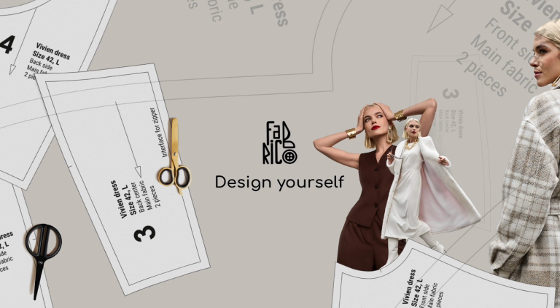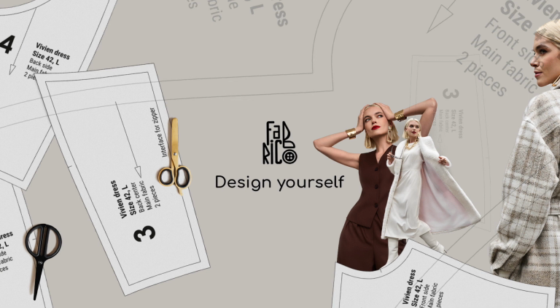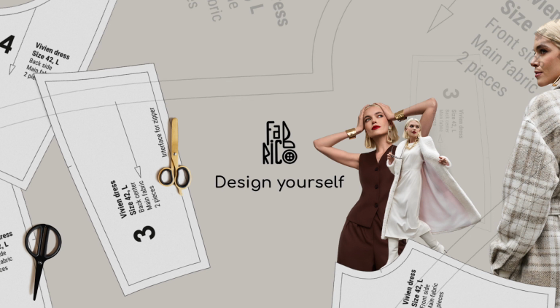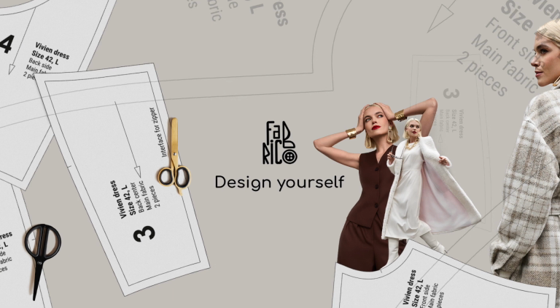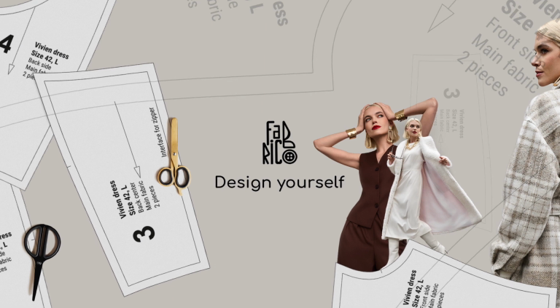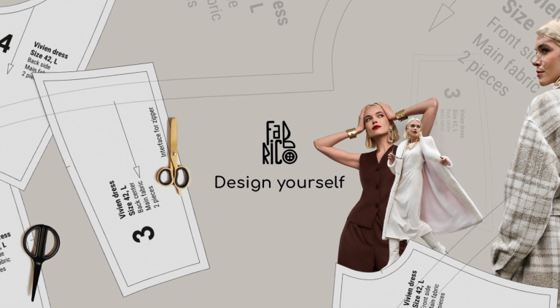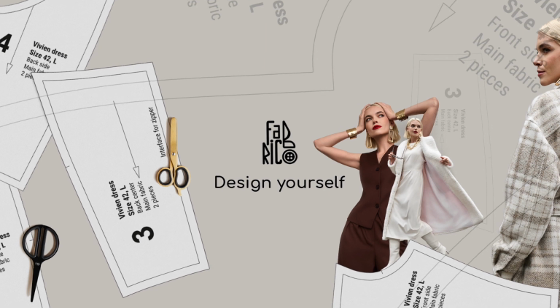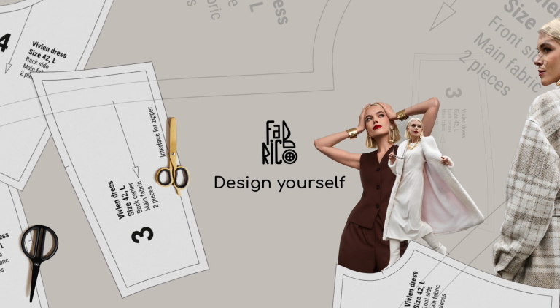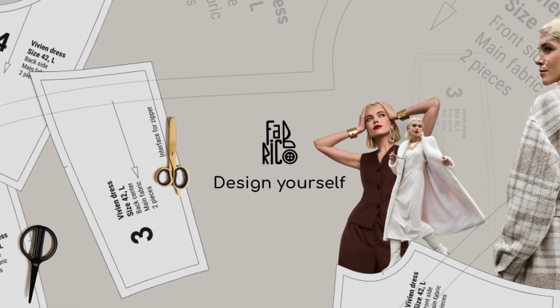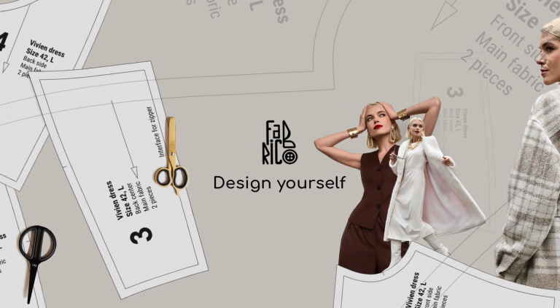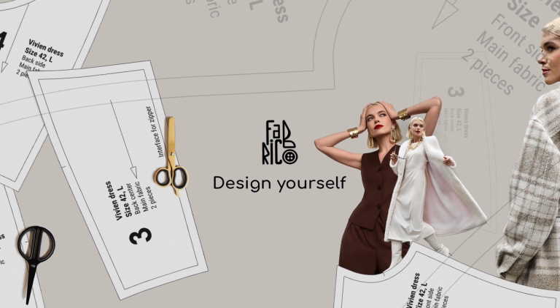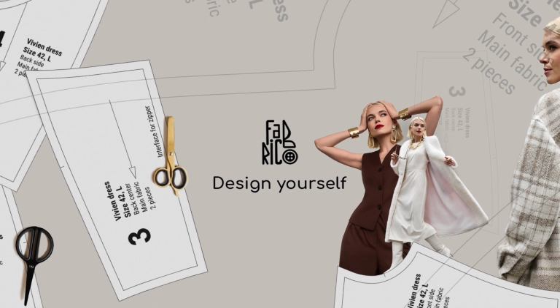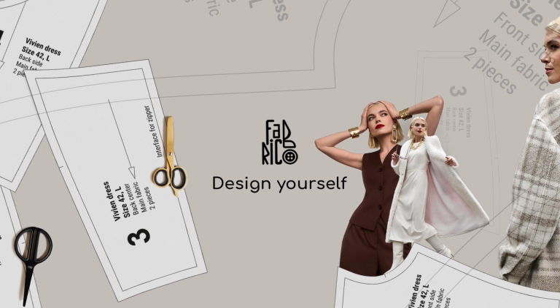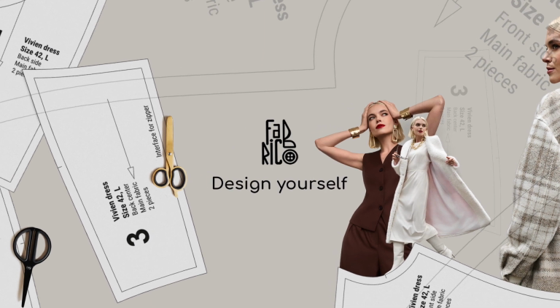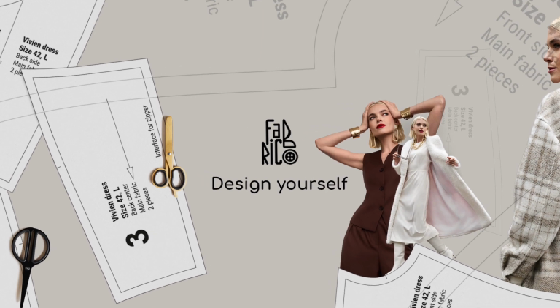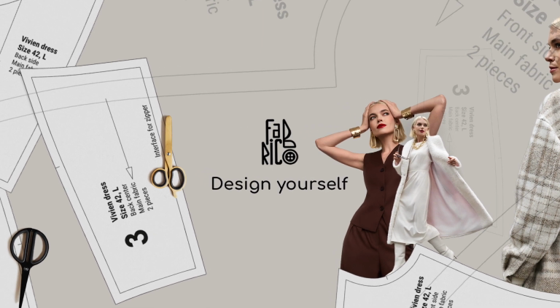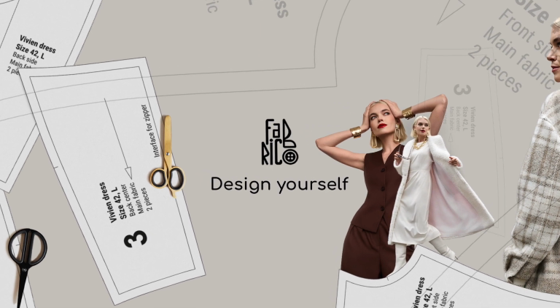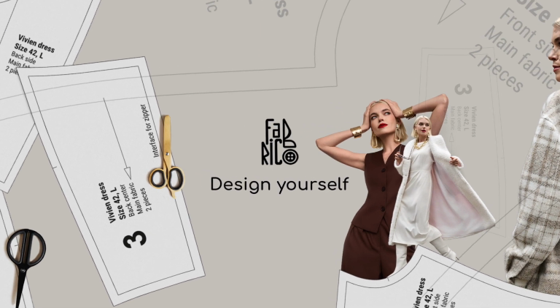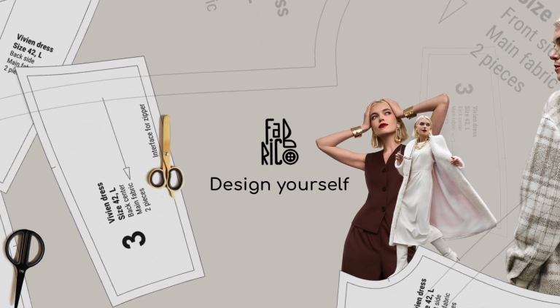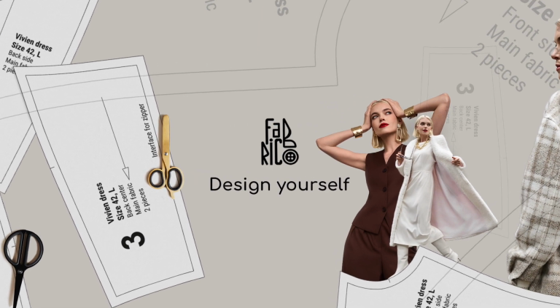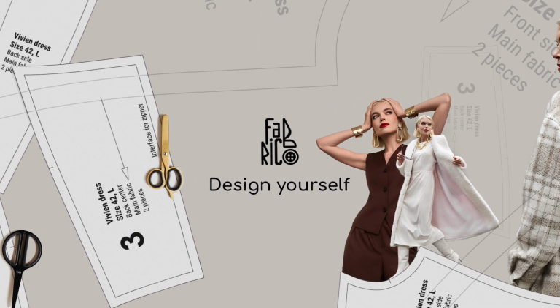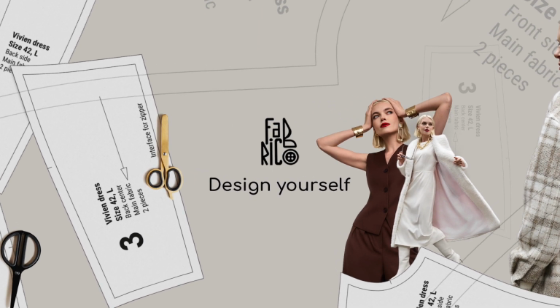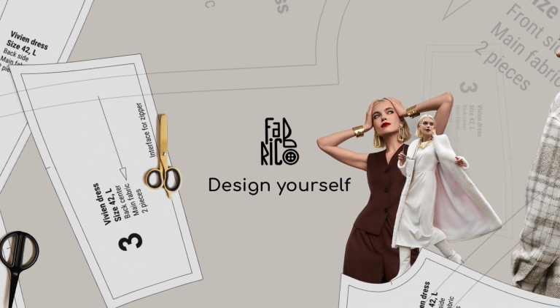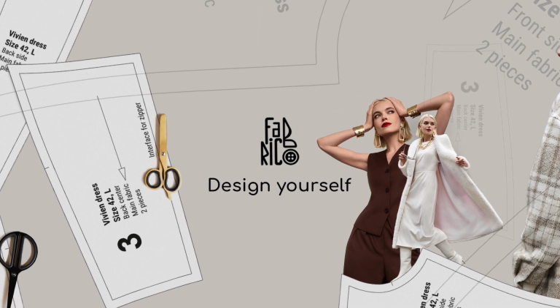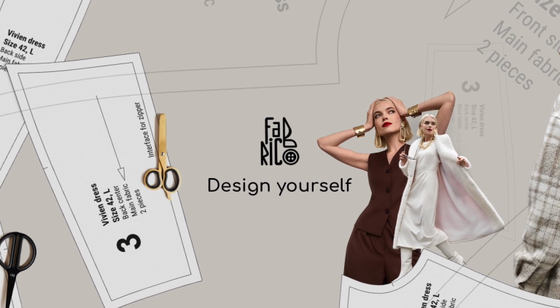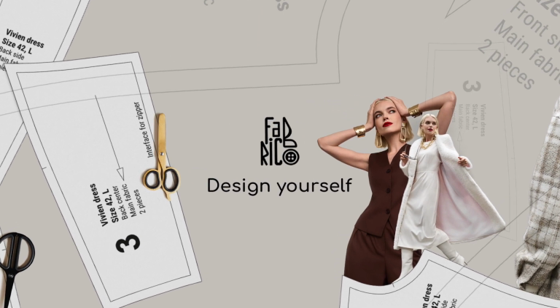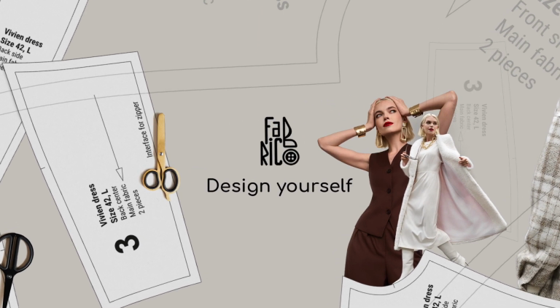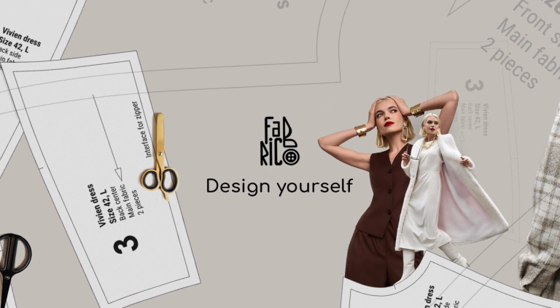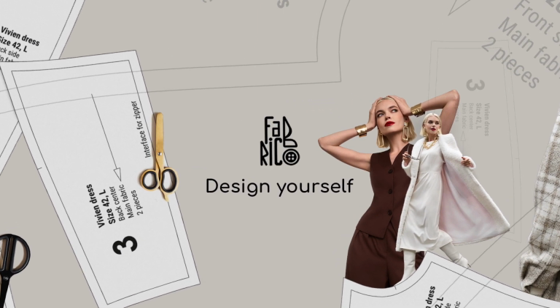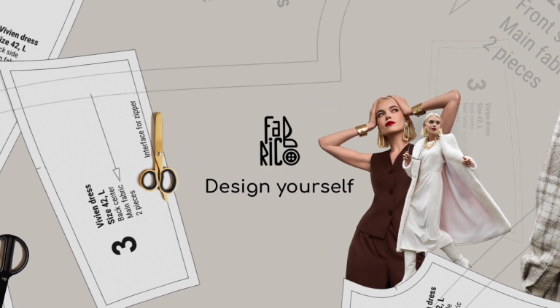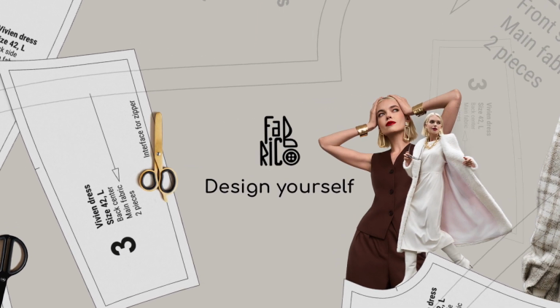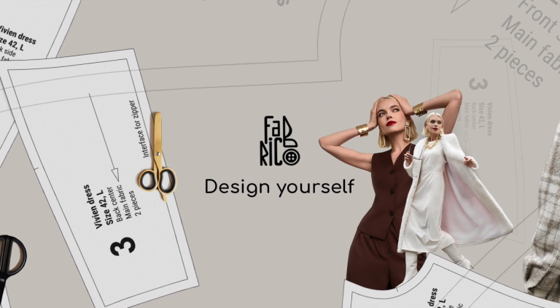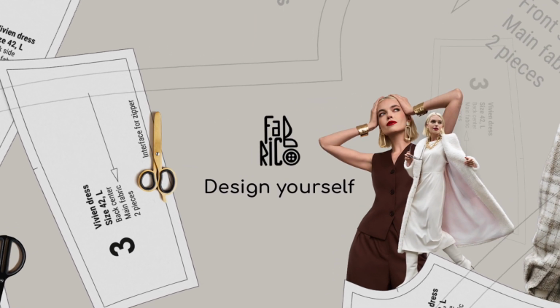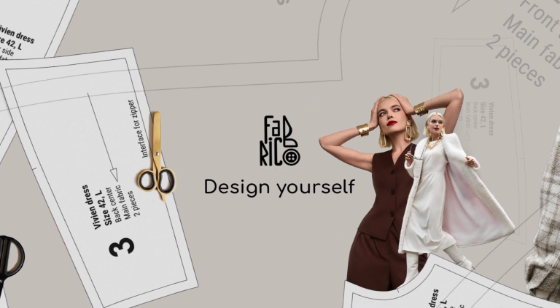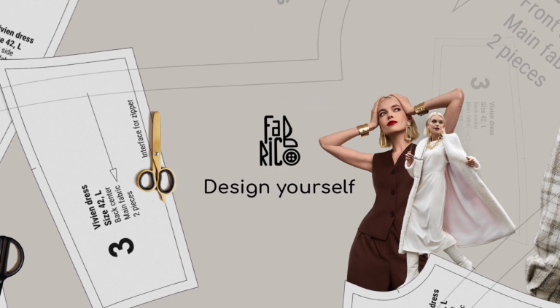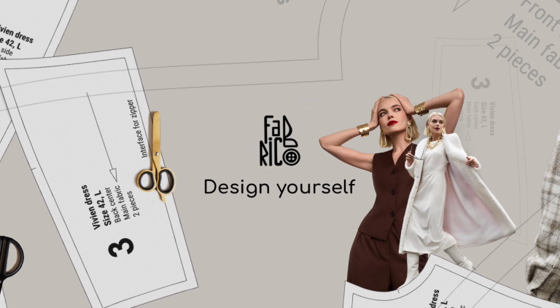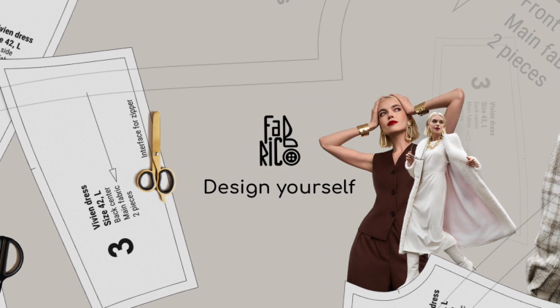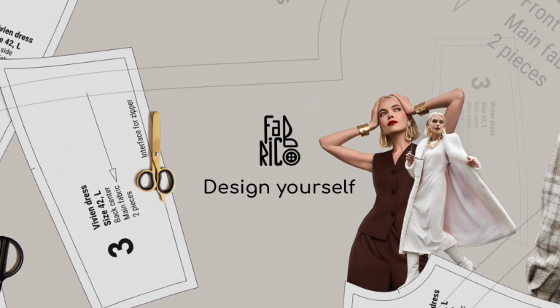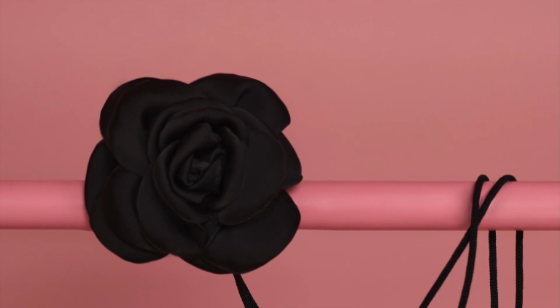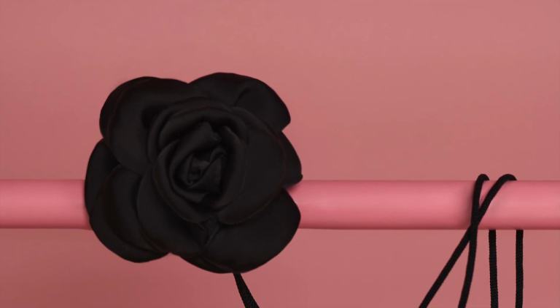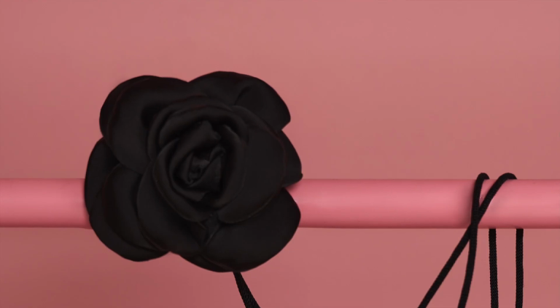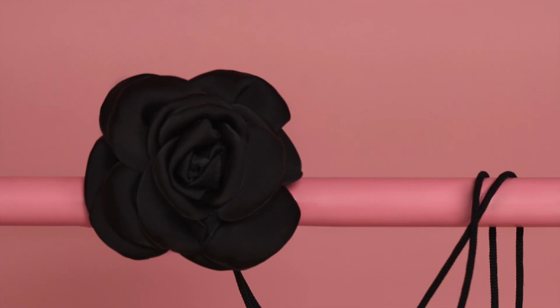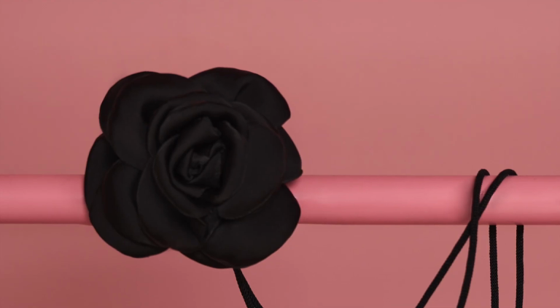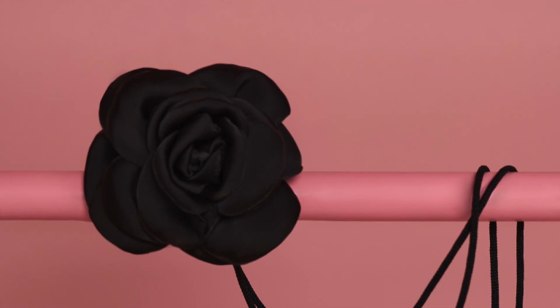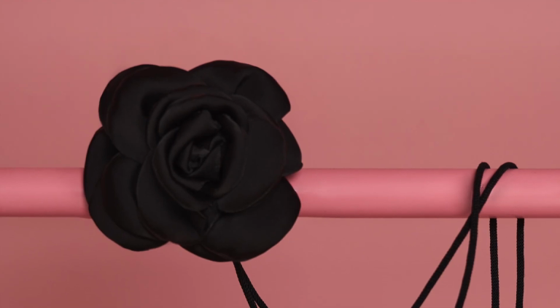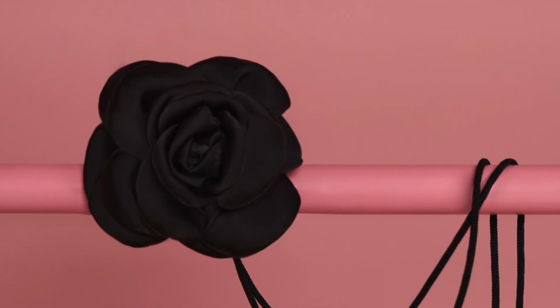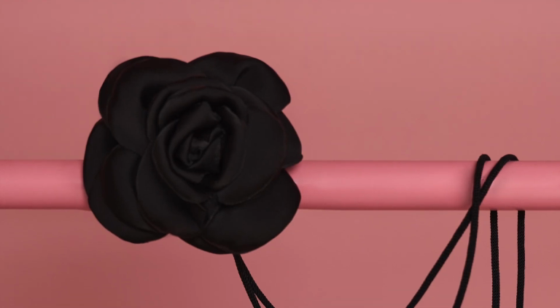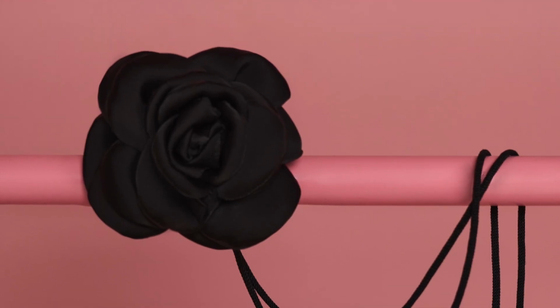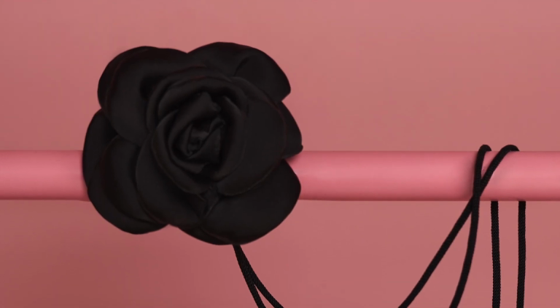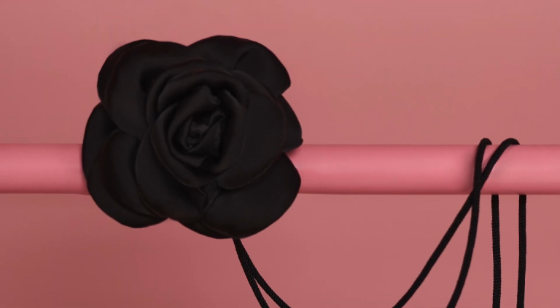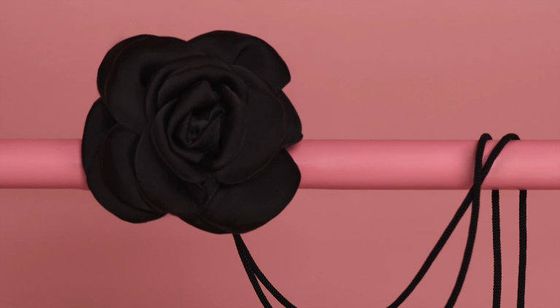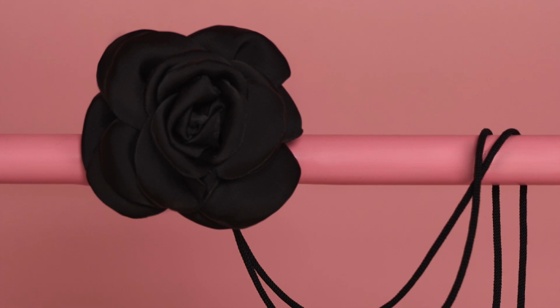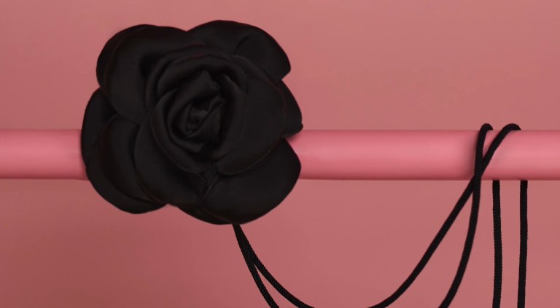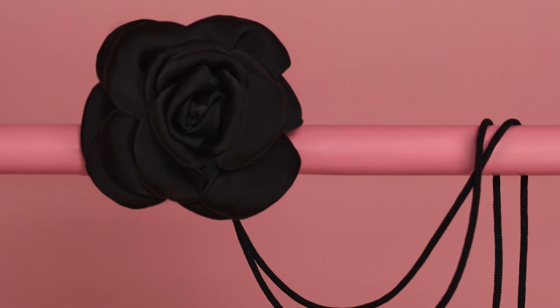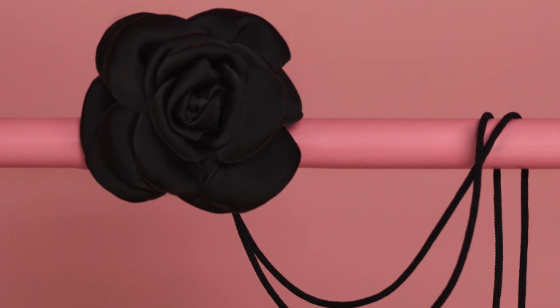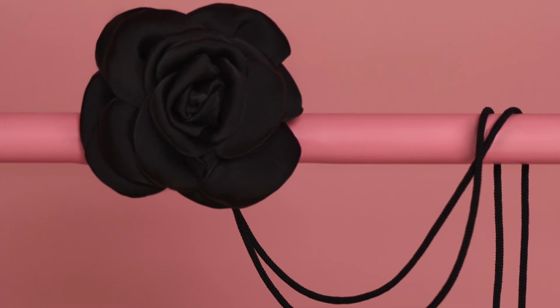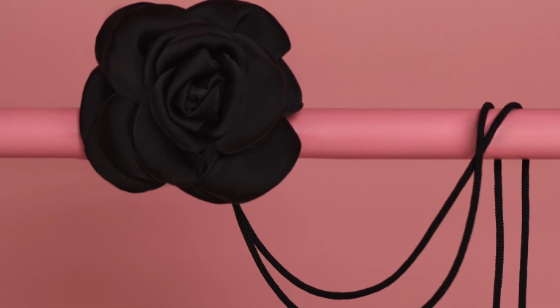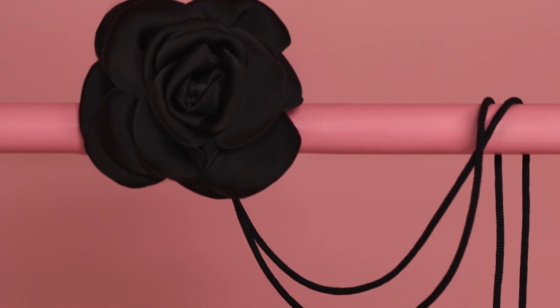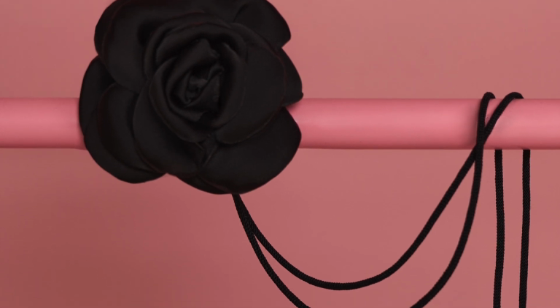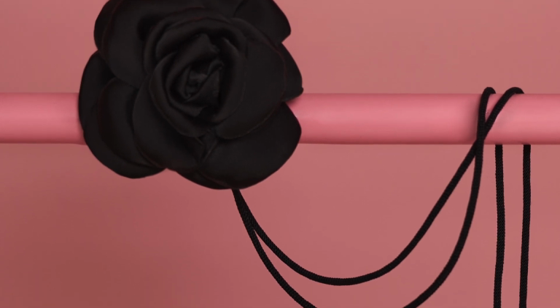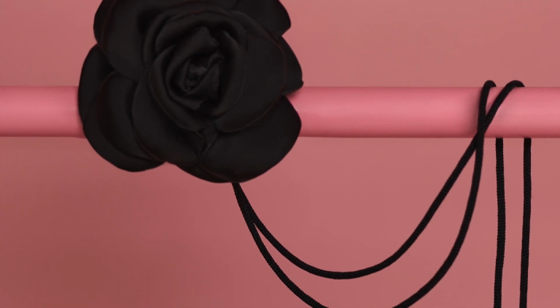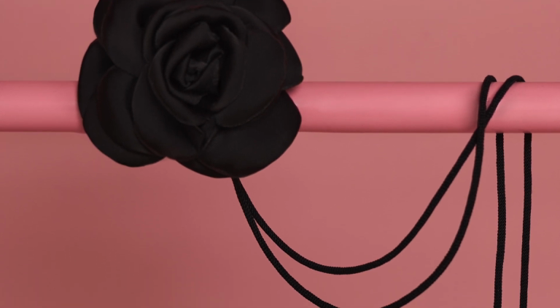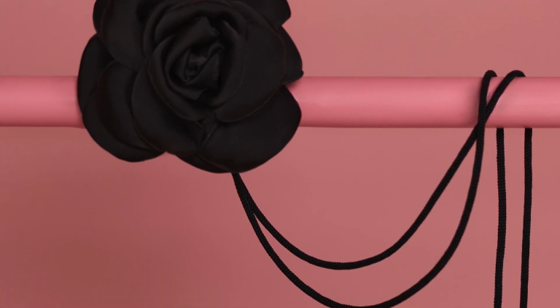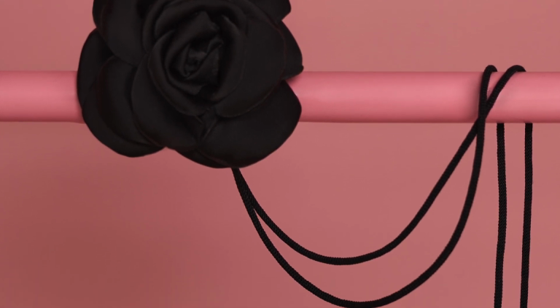Hello and welcome to the channel Fabrico! Today we are going to sew a rosa choker.